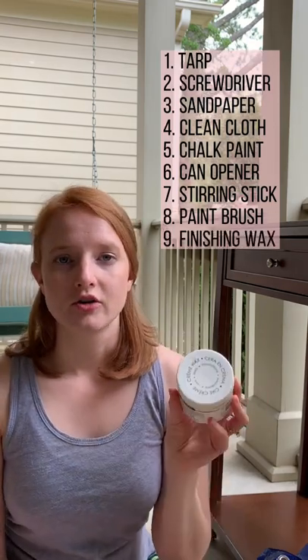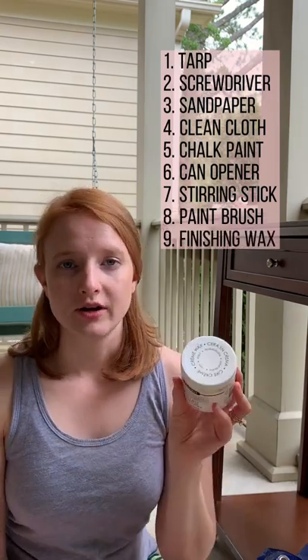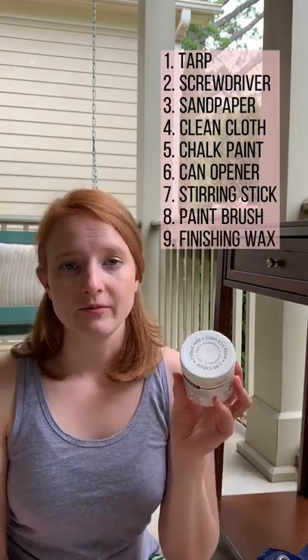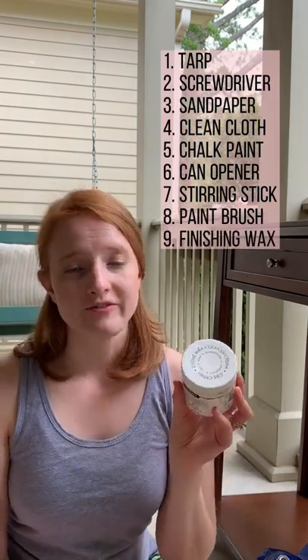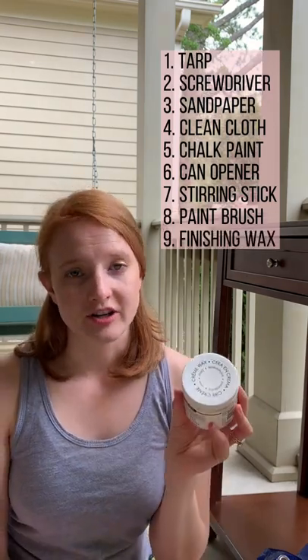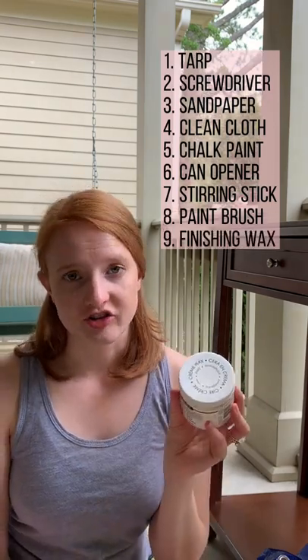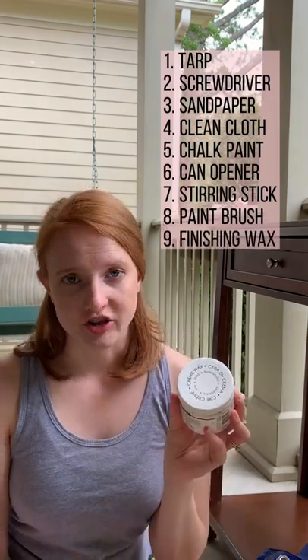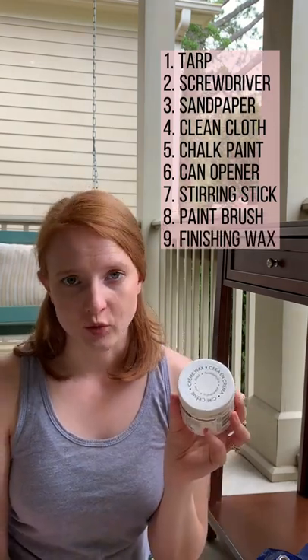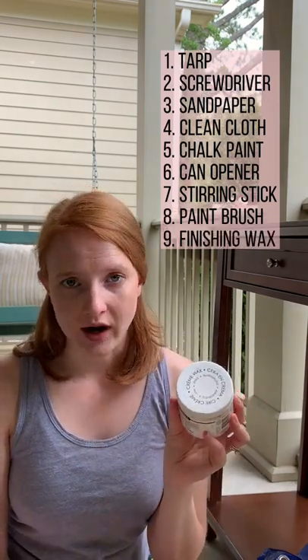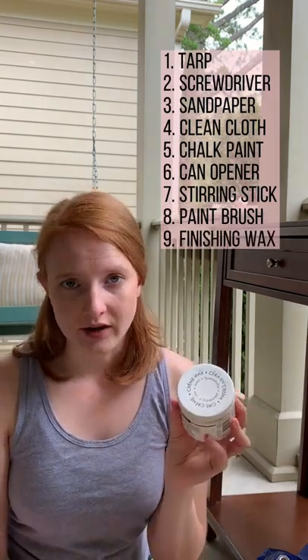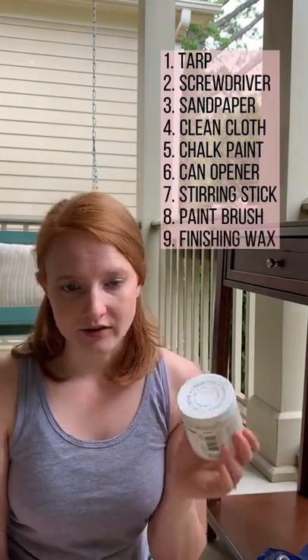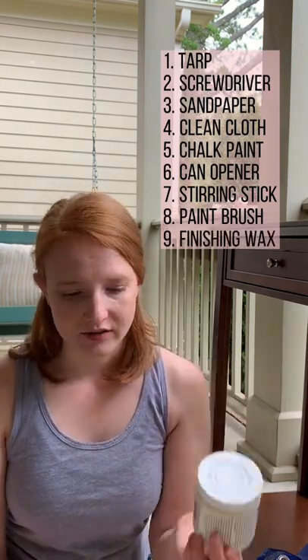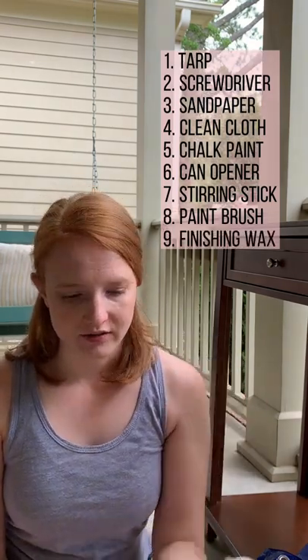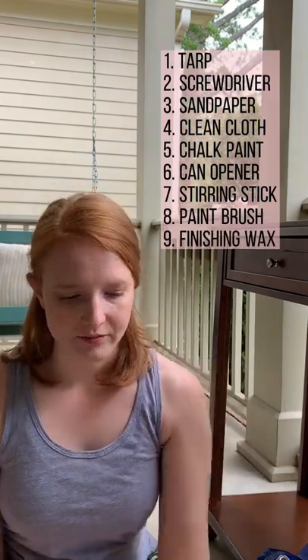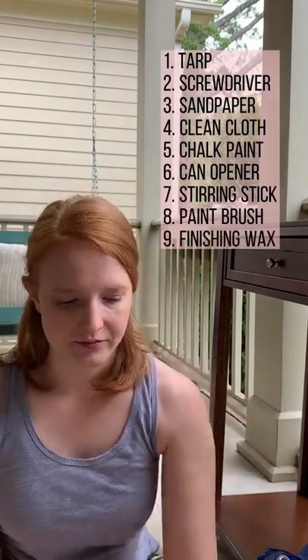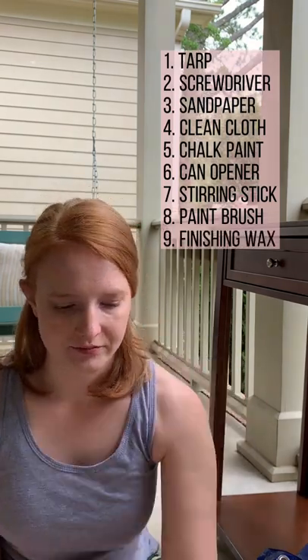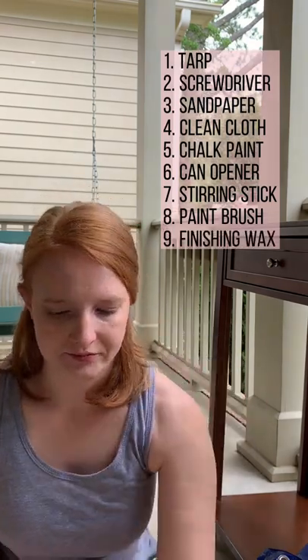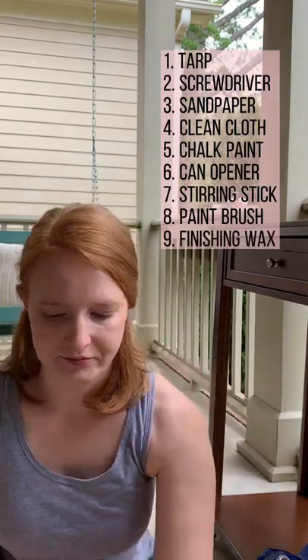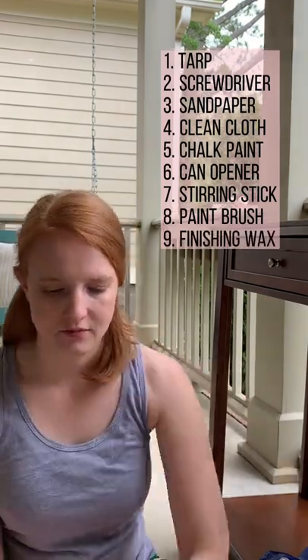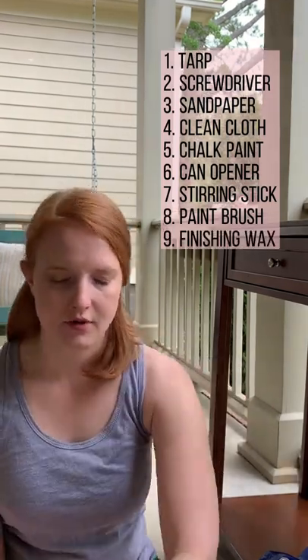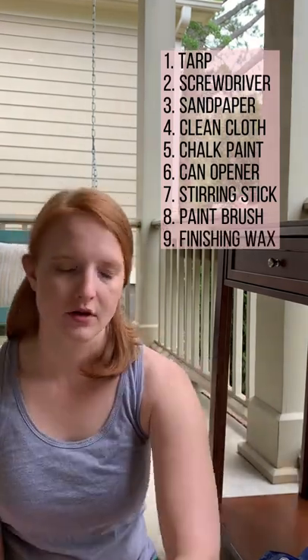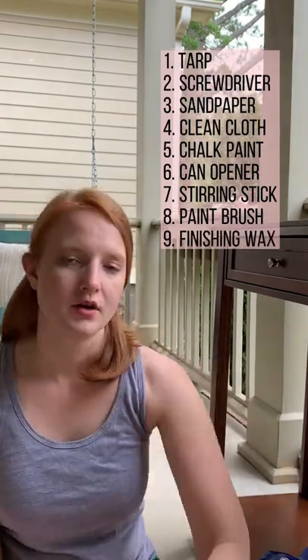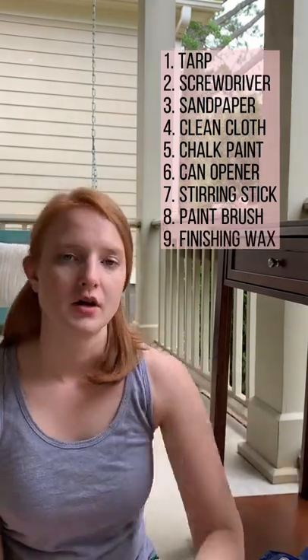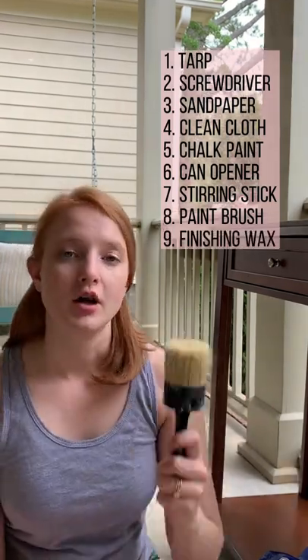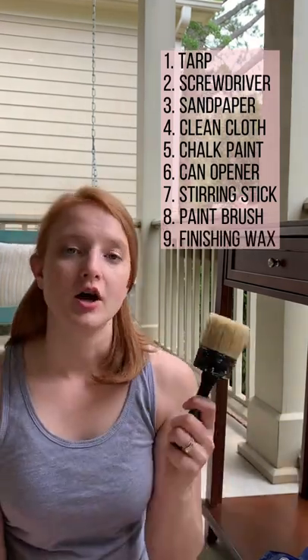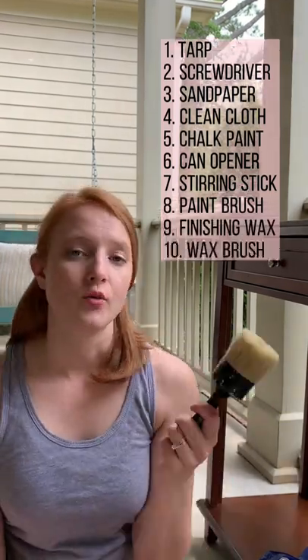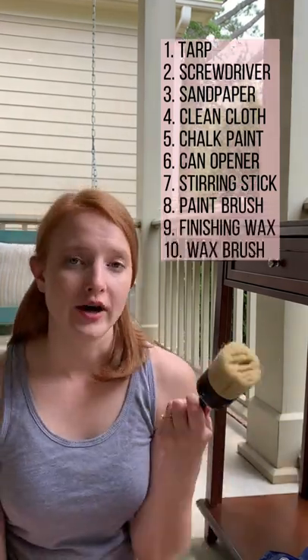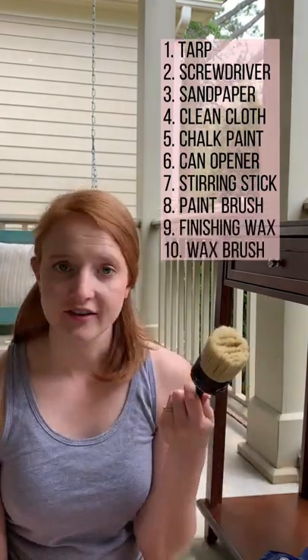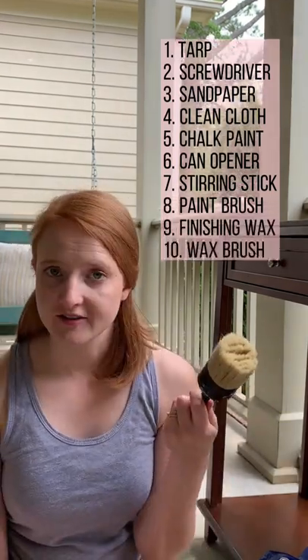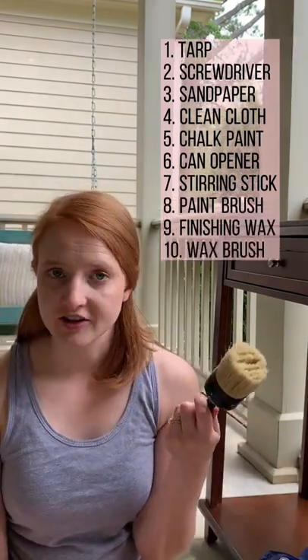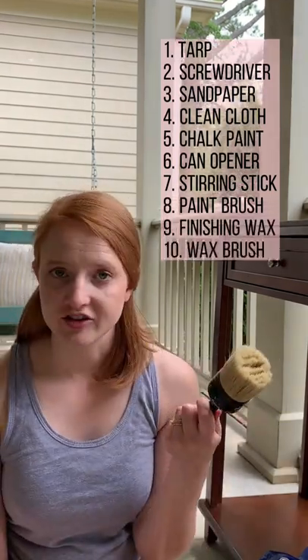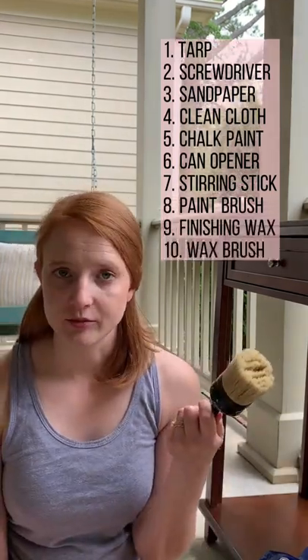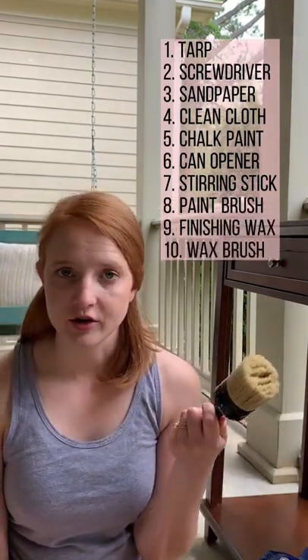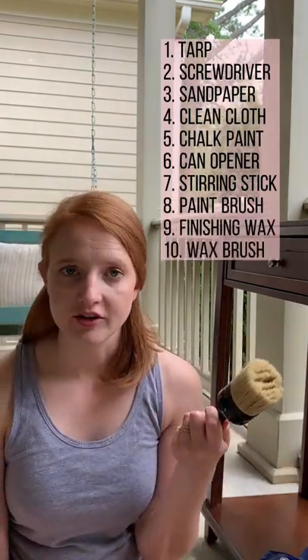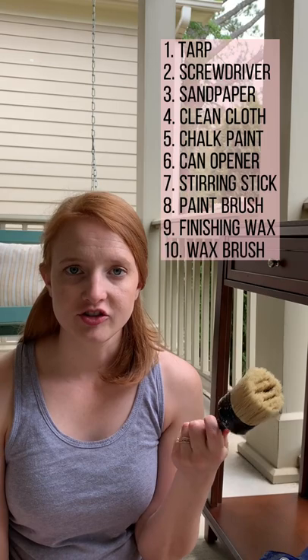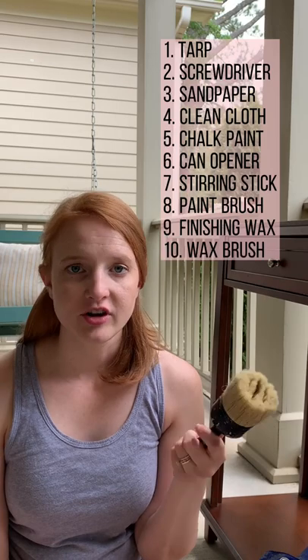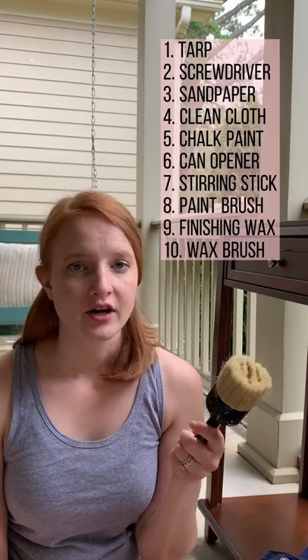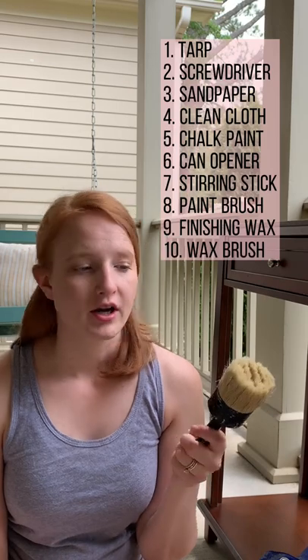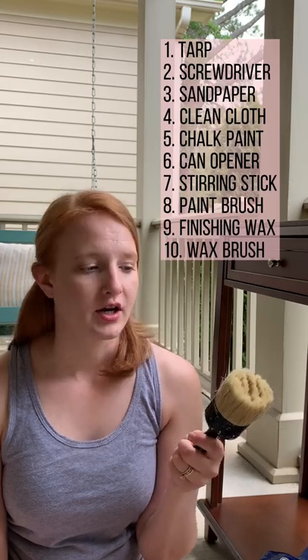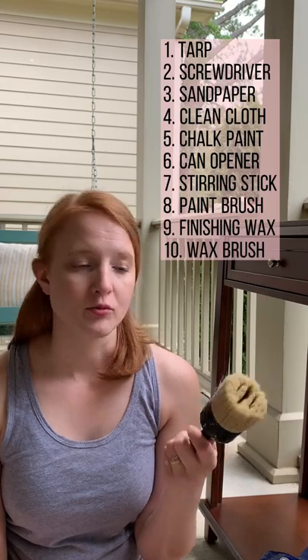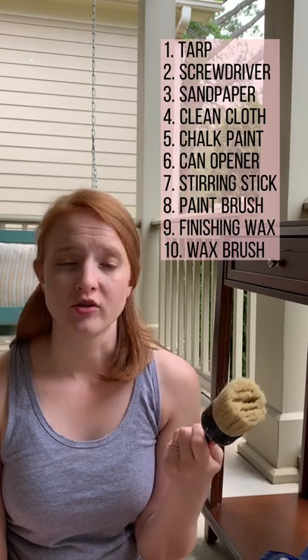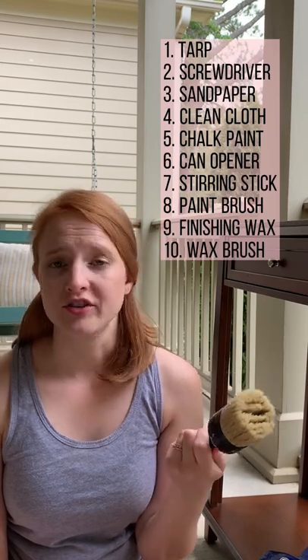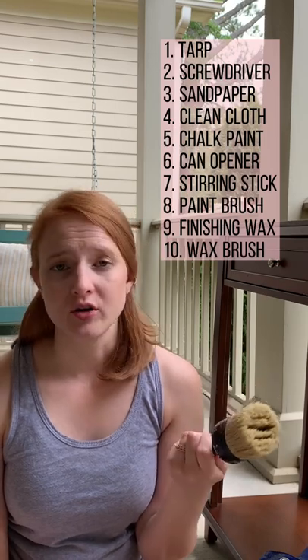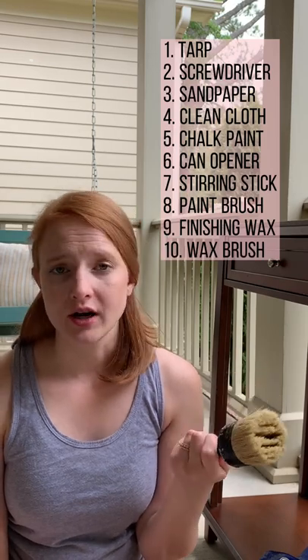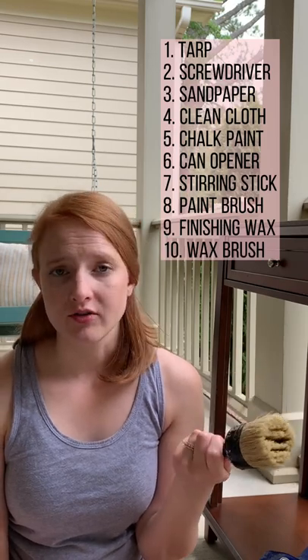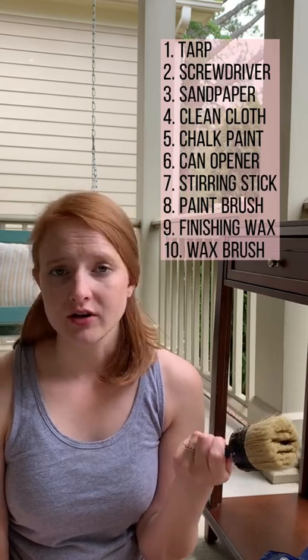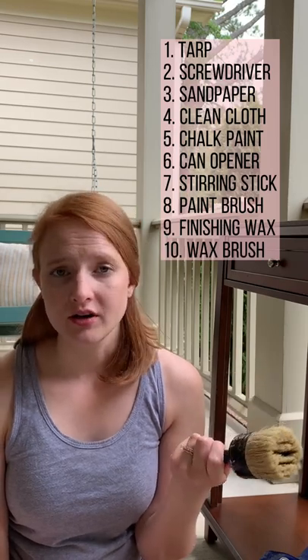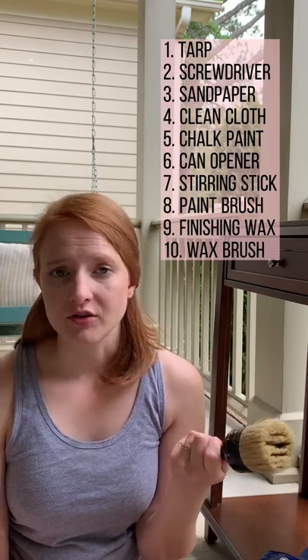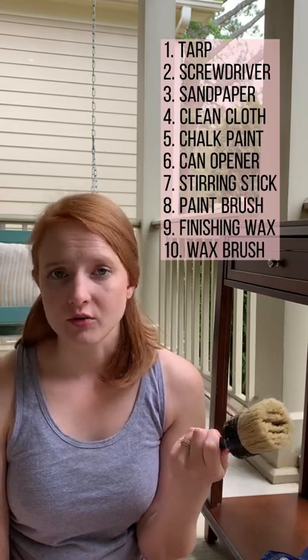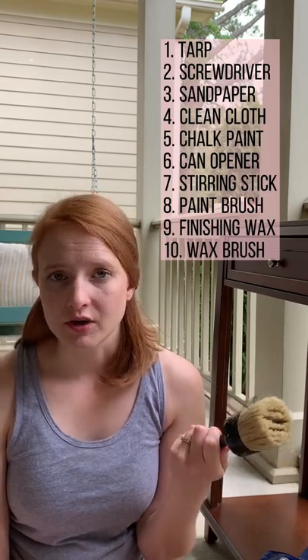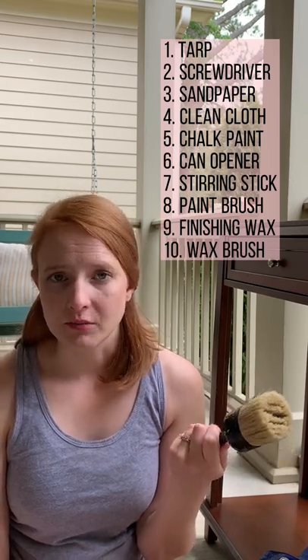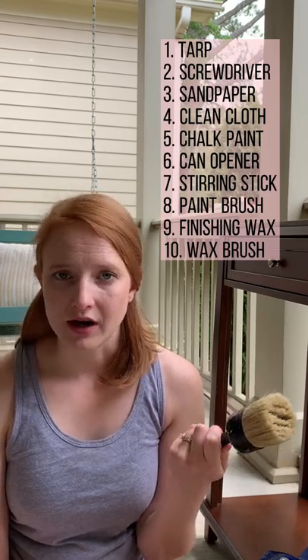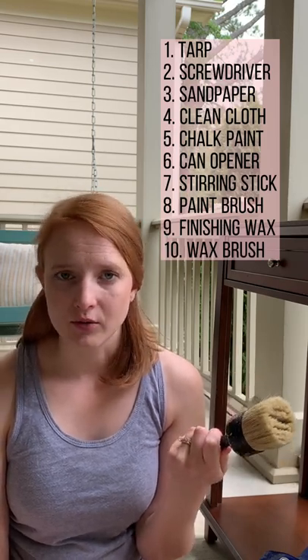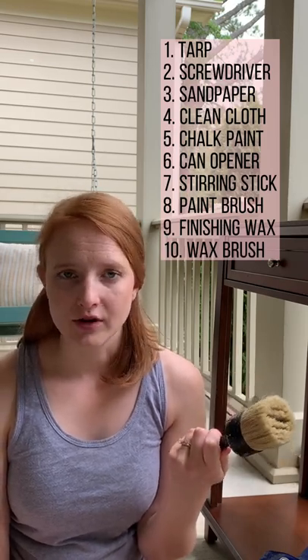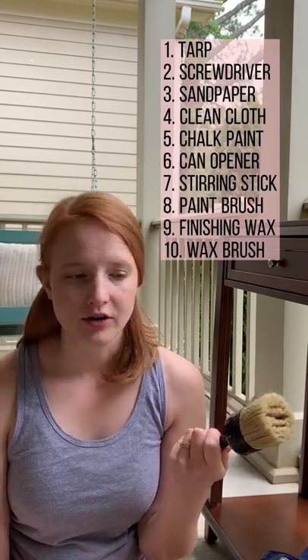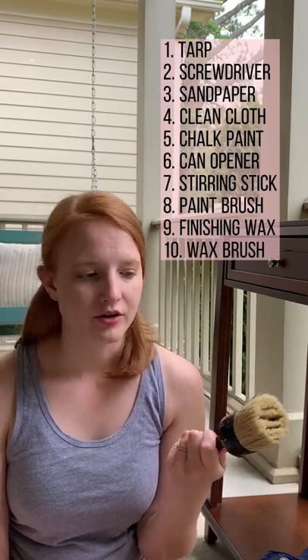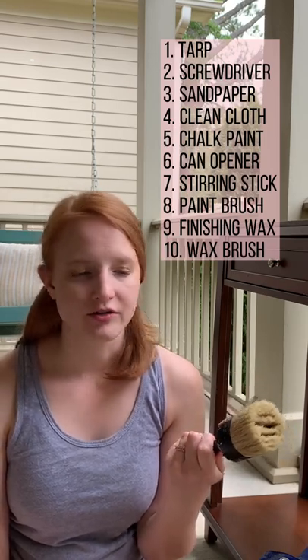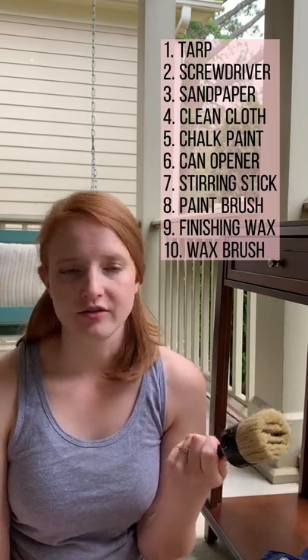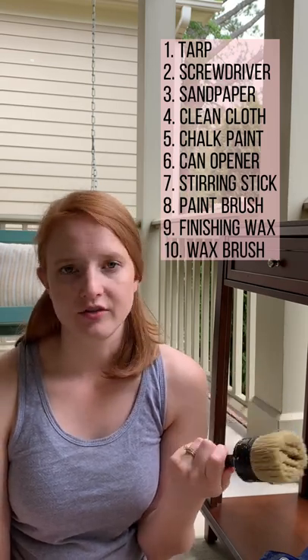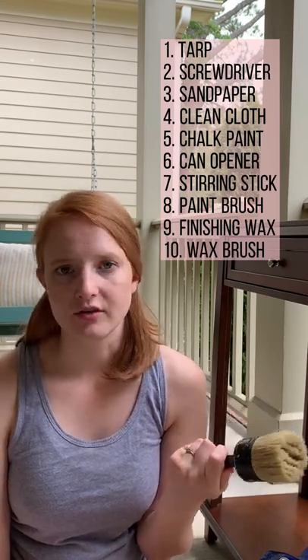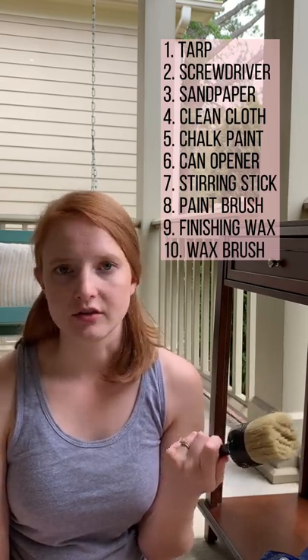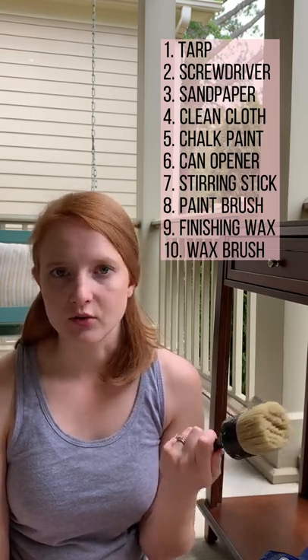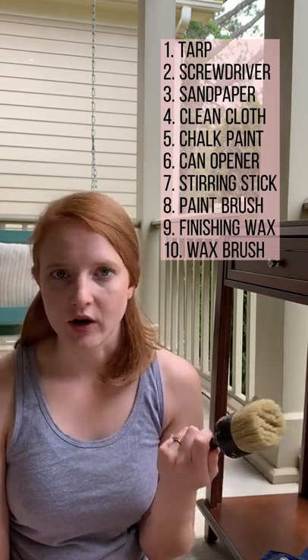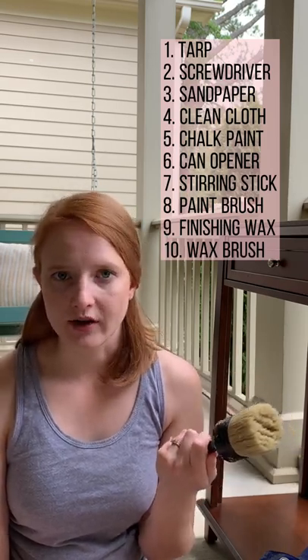Cream finishing wax. A wax finishing brush, or if you don't have one and you don't want to buy one, you can just use a clean rag.